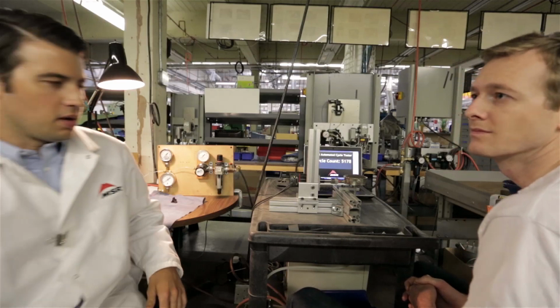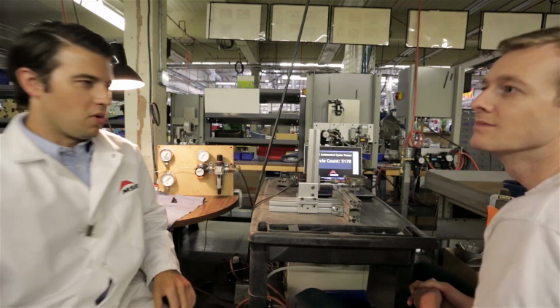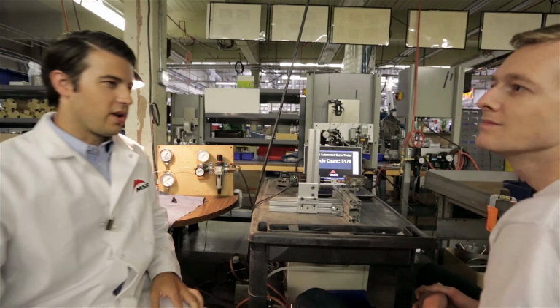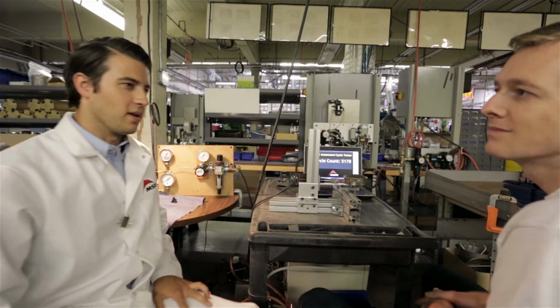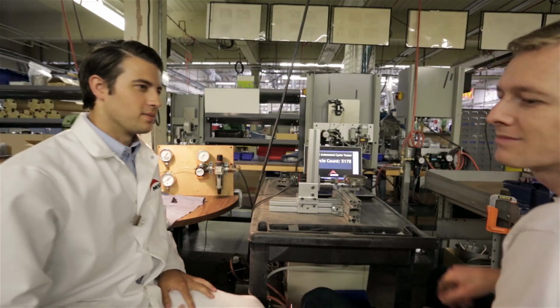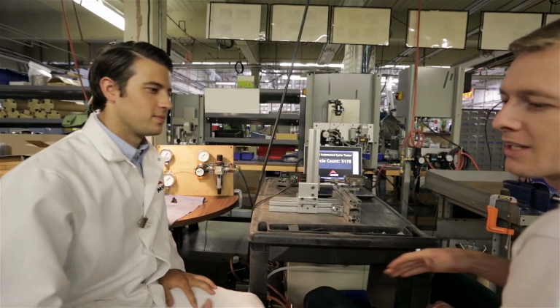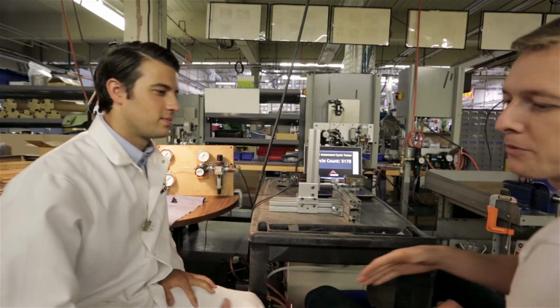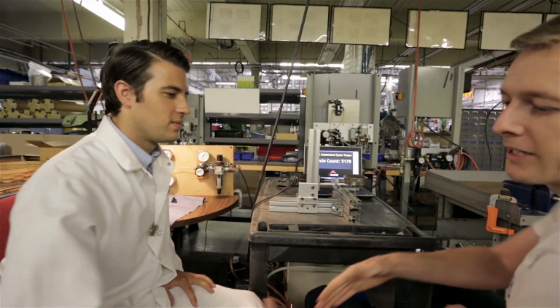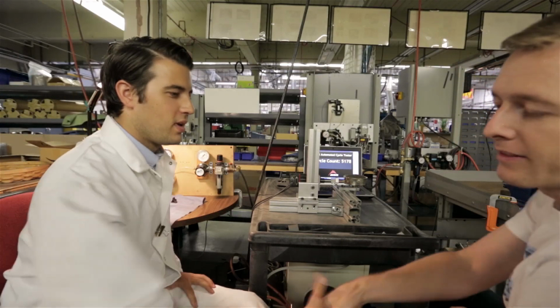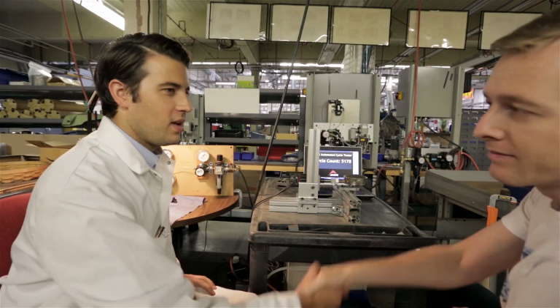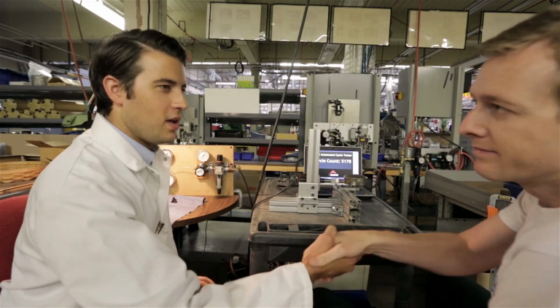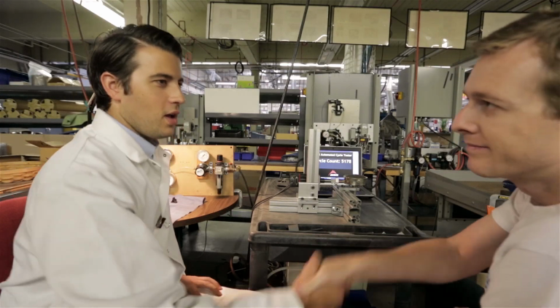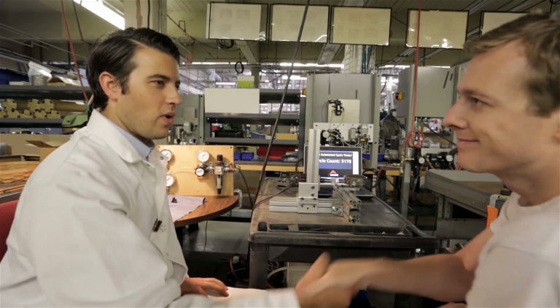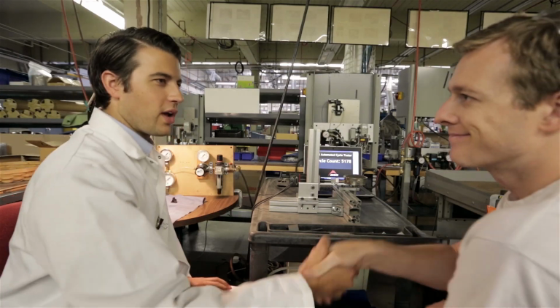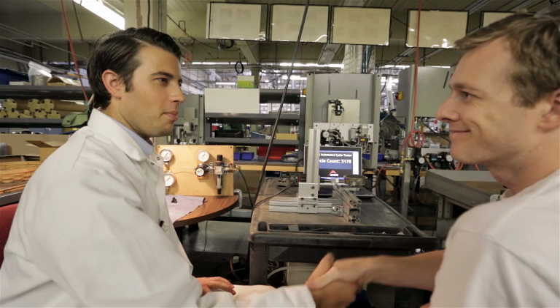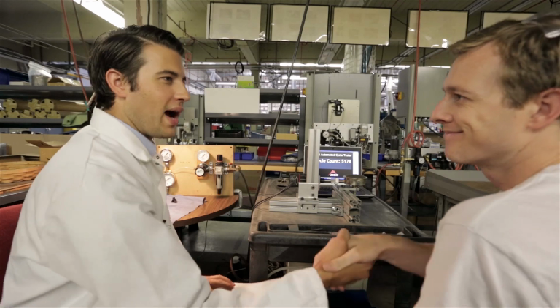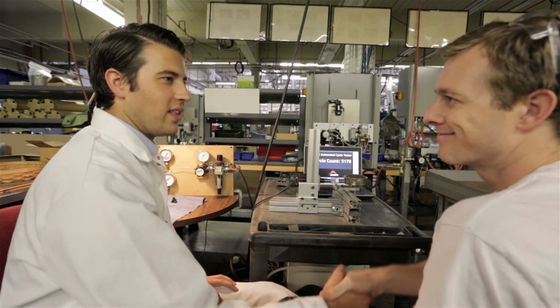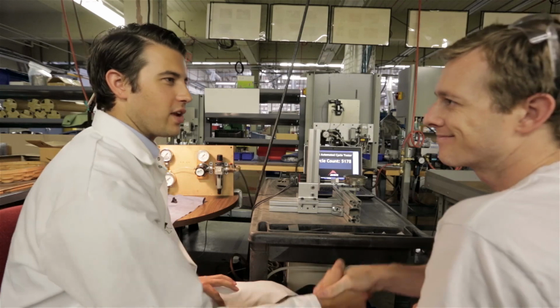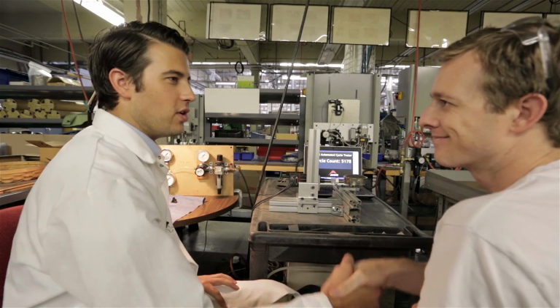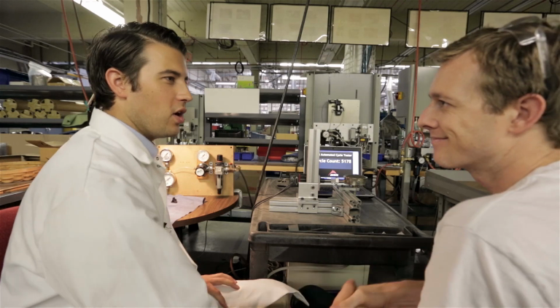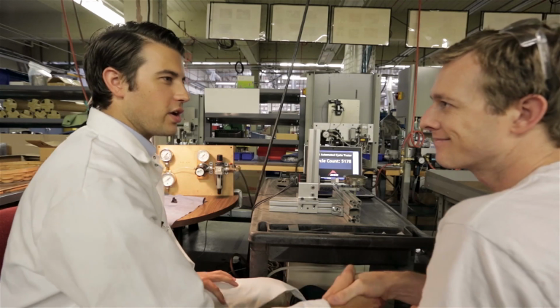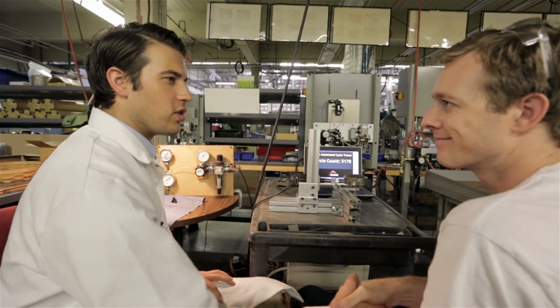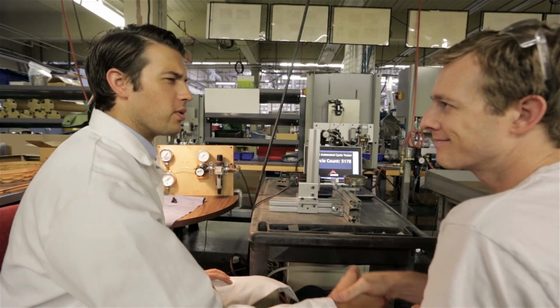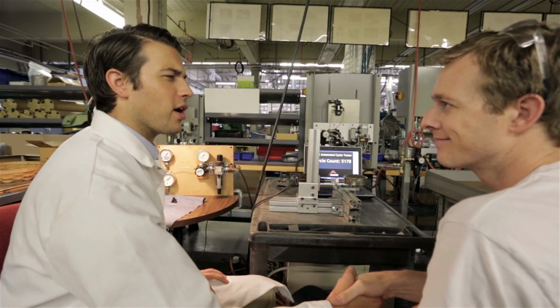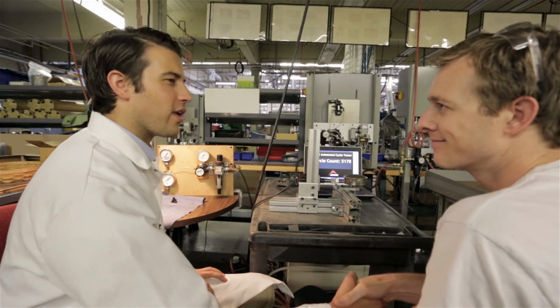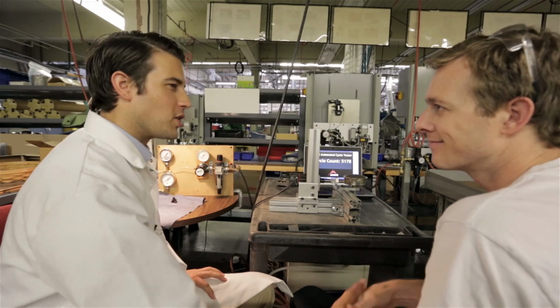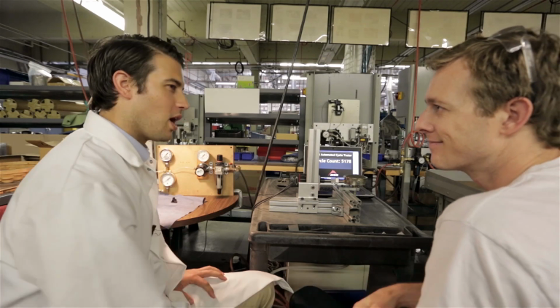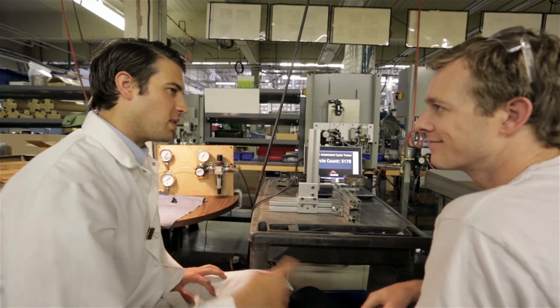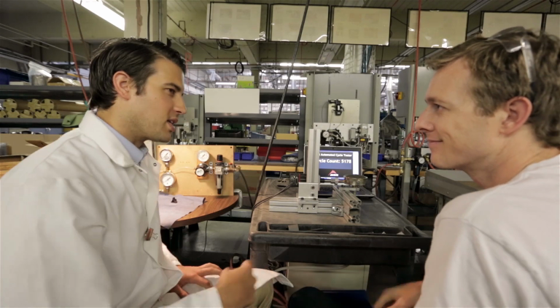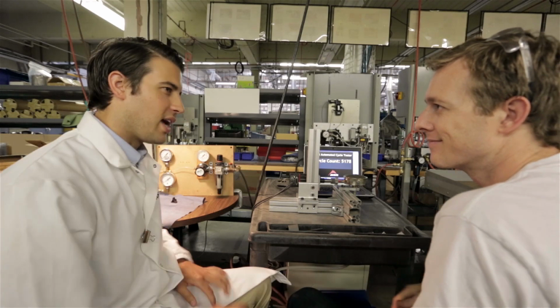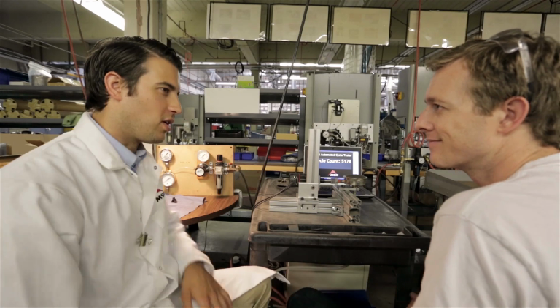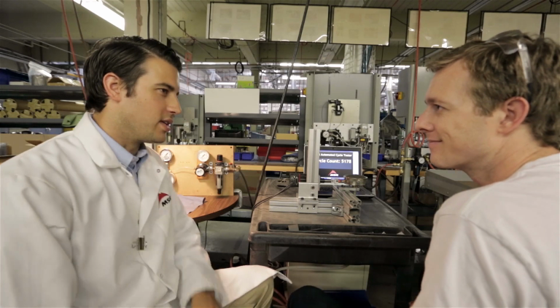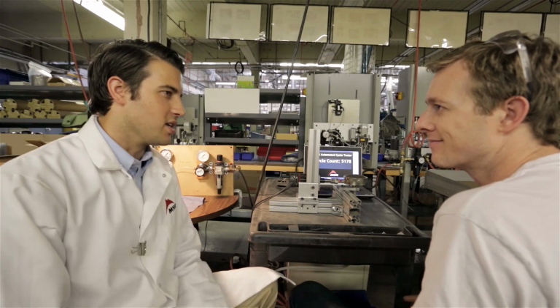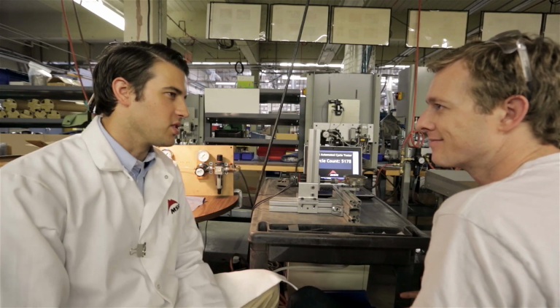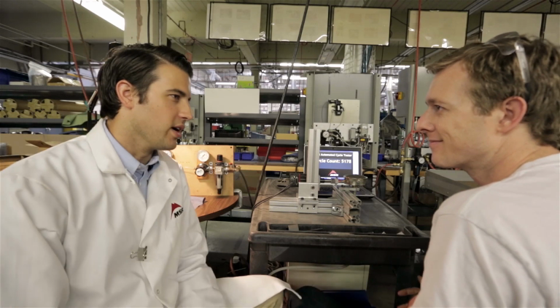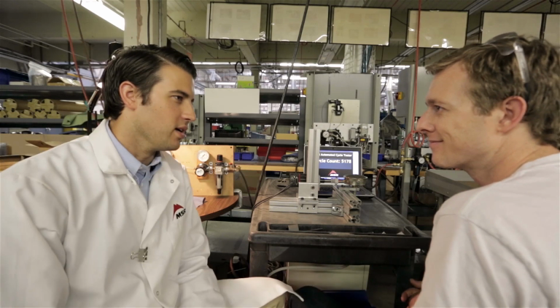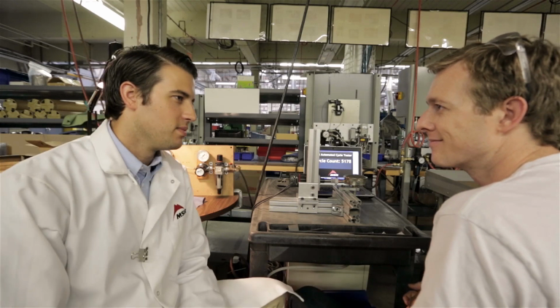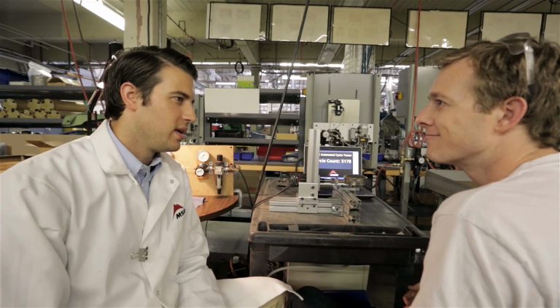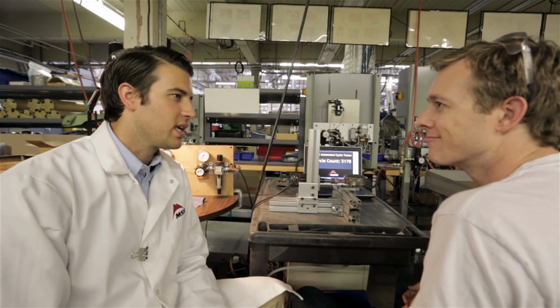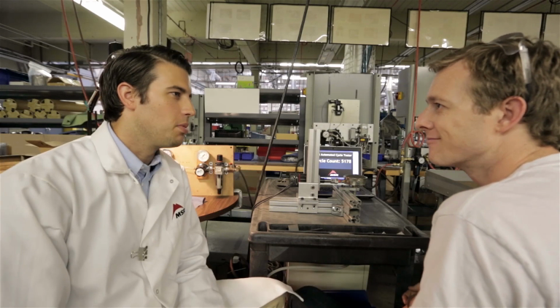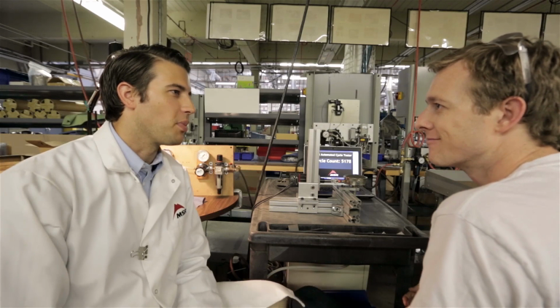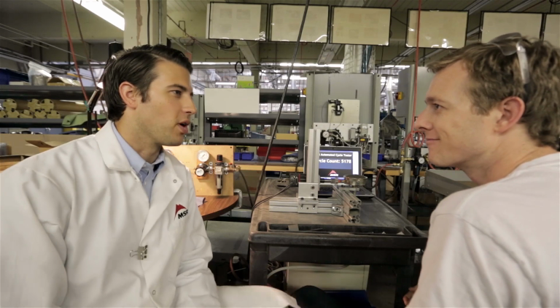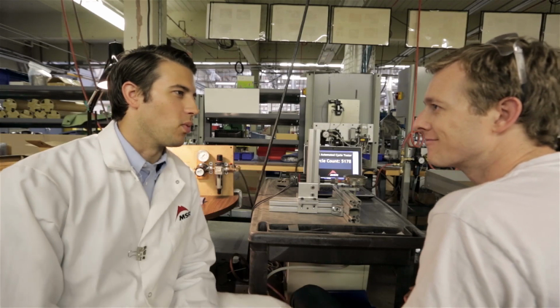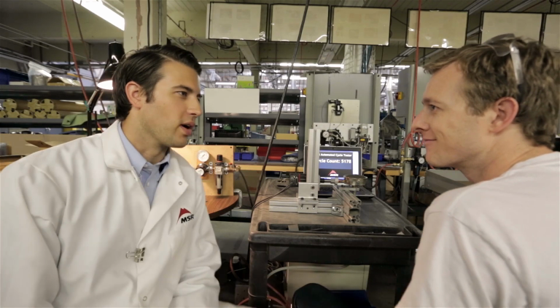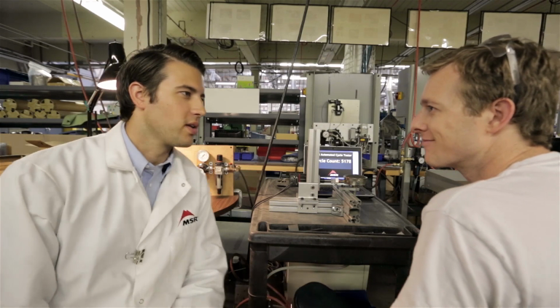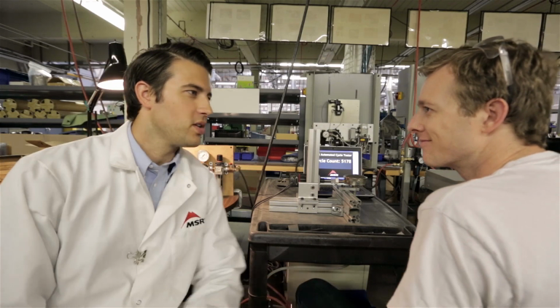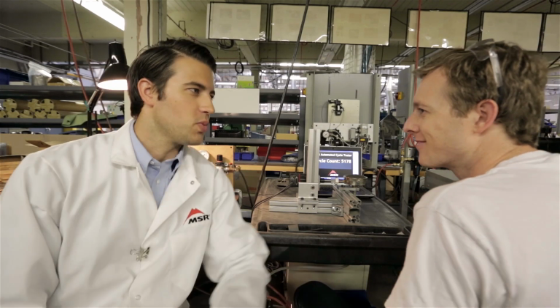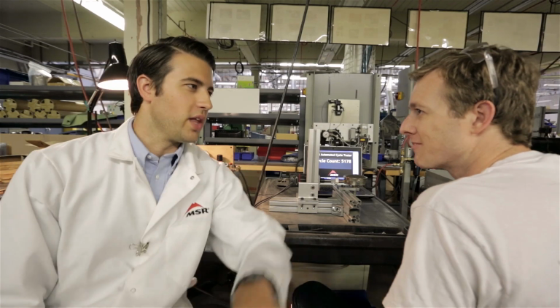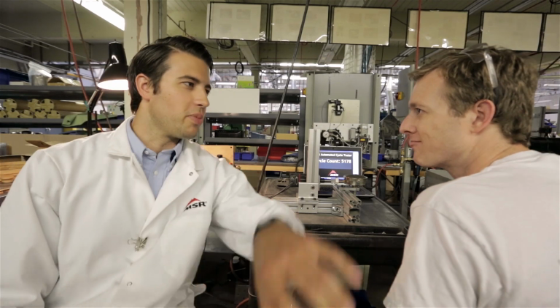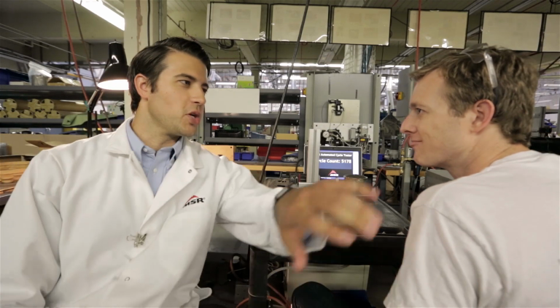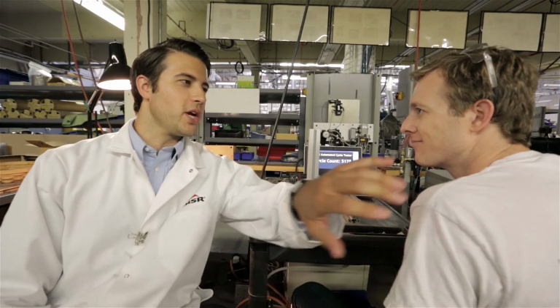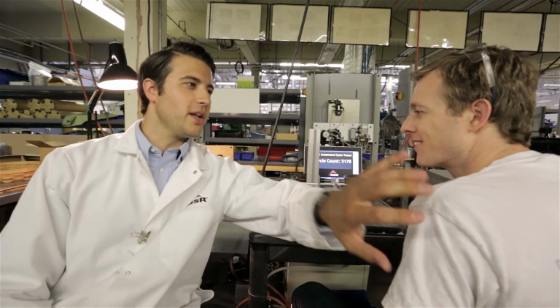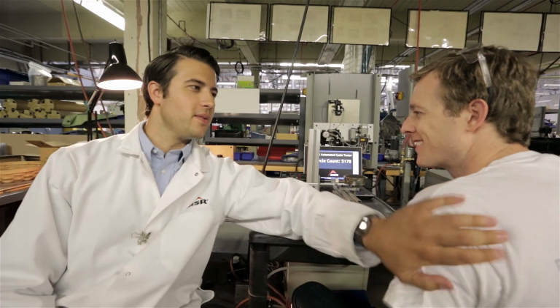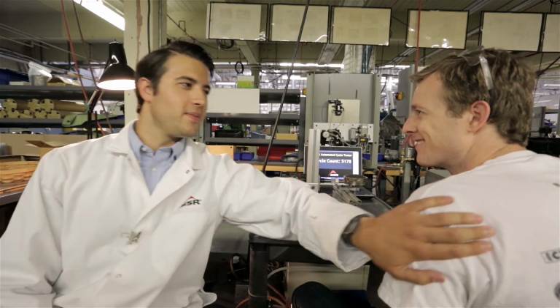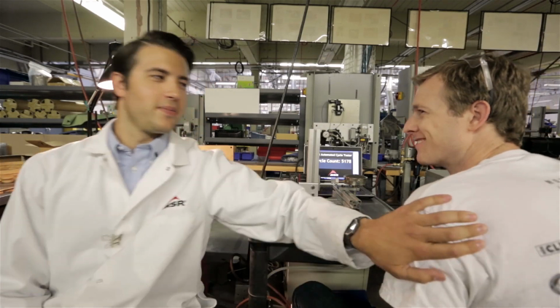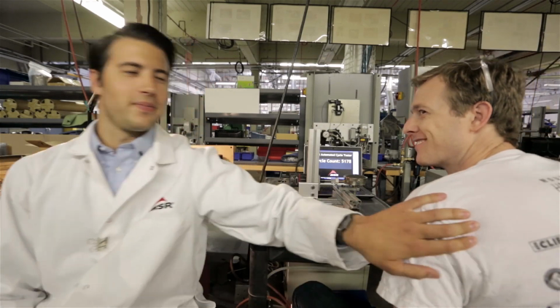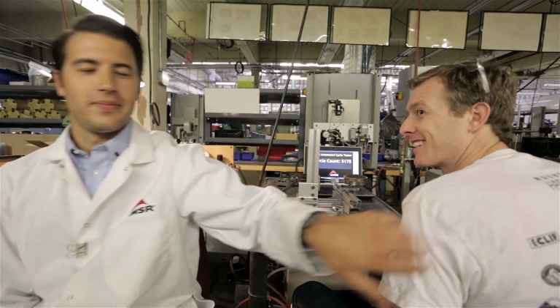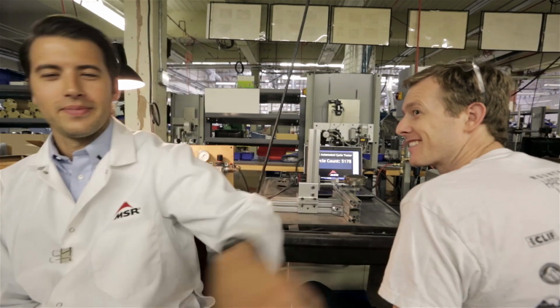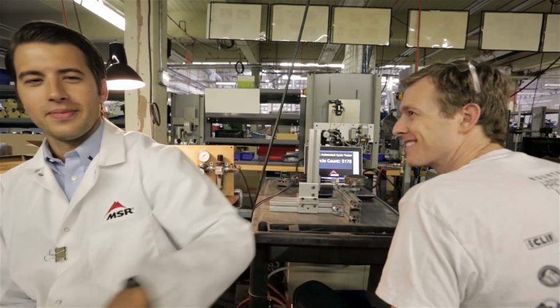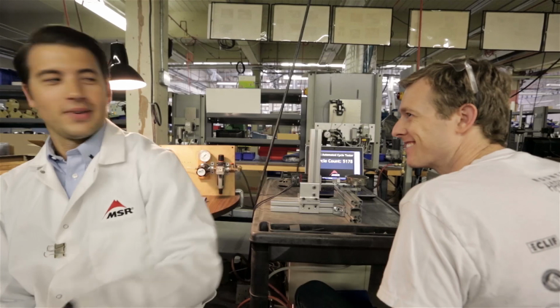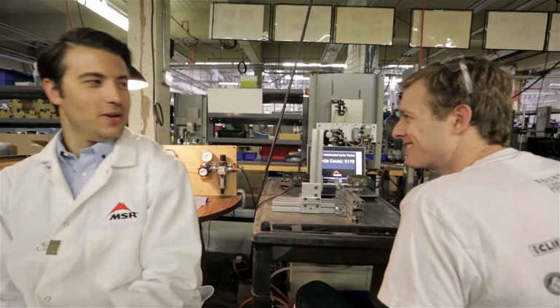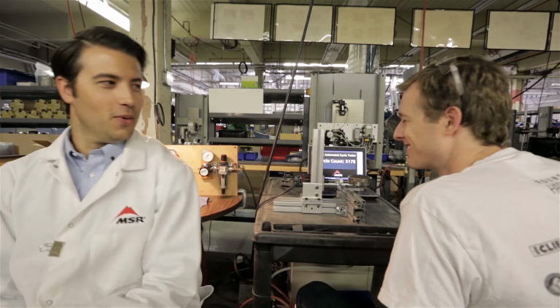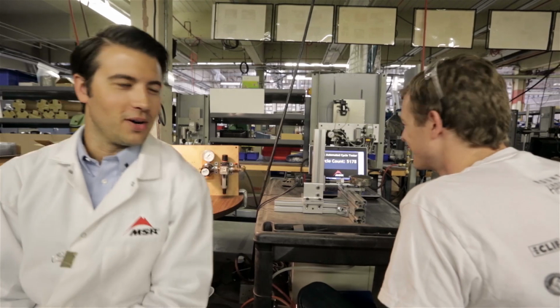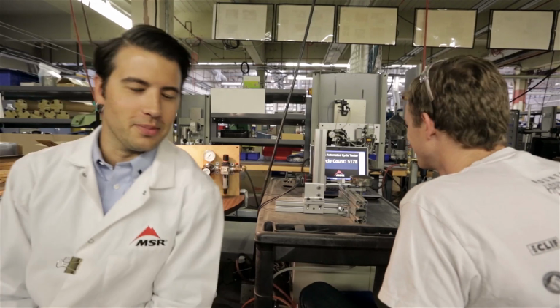Good morning. Hey Randy. I want to come by and let you know that you're doing a great job on the cycle tester here. Keep up the good work. It's really appreciated. Thanks. You're welcome.